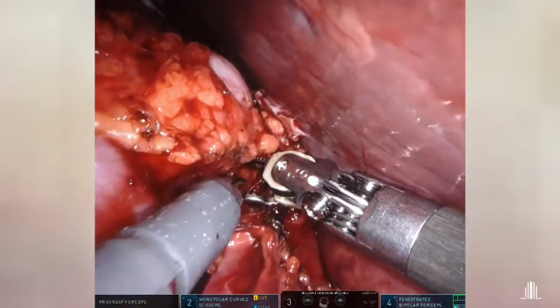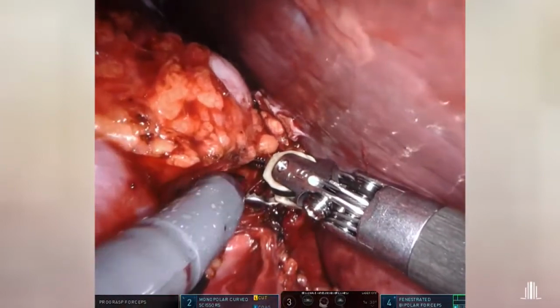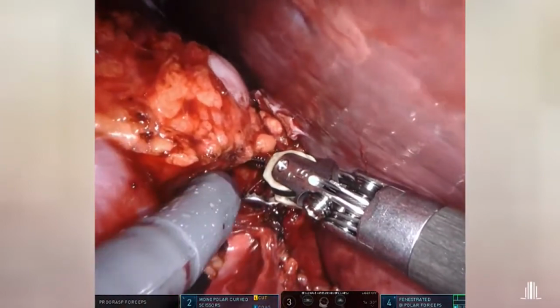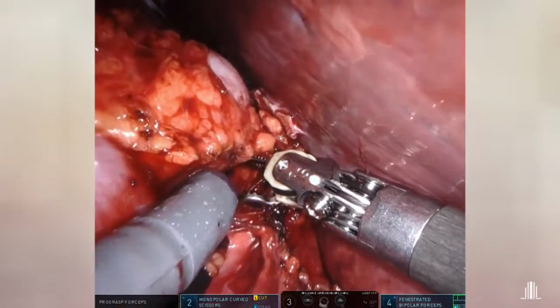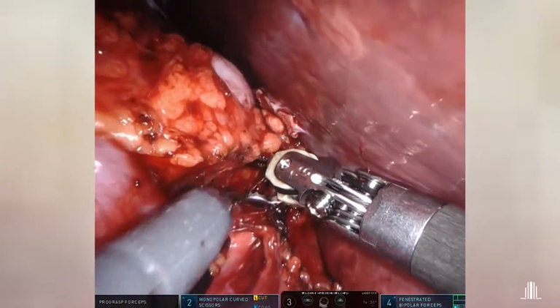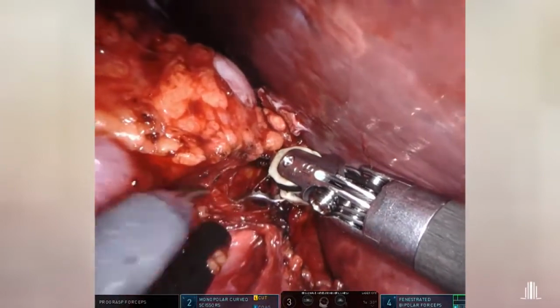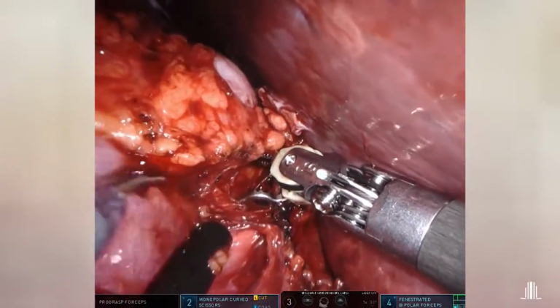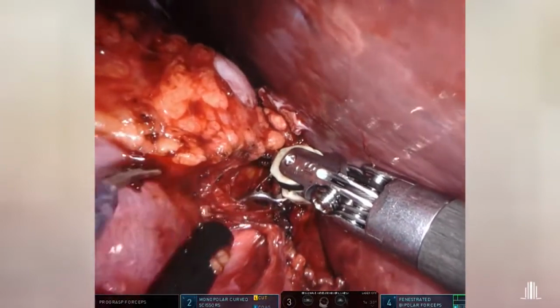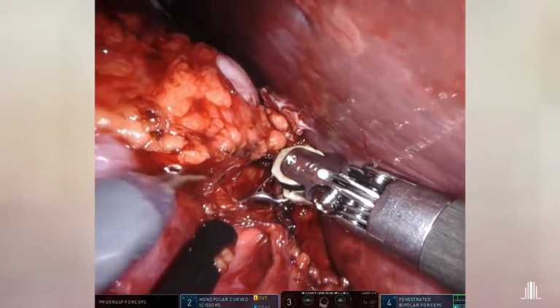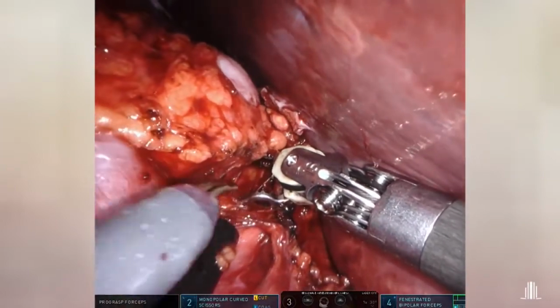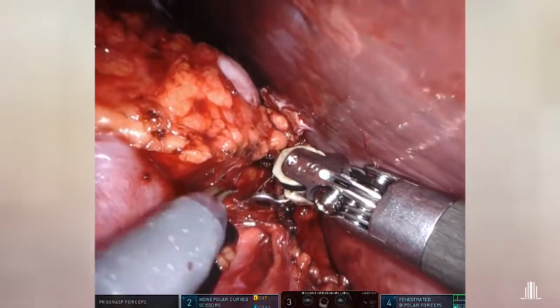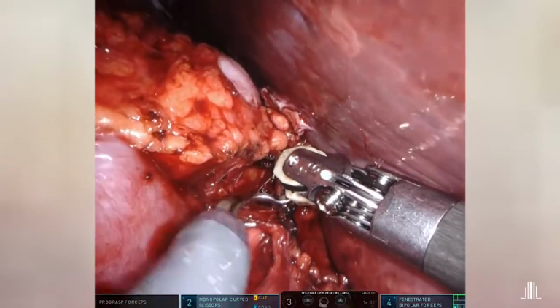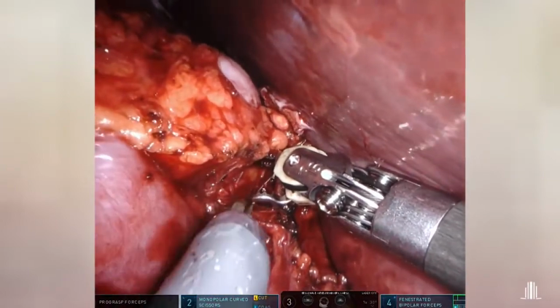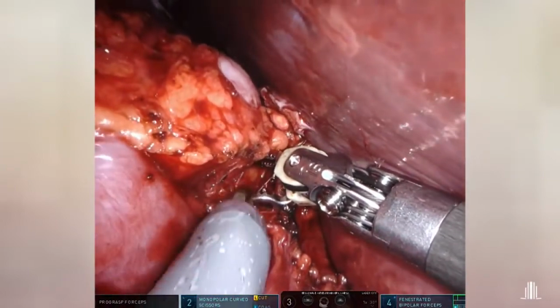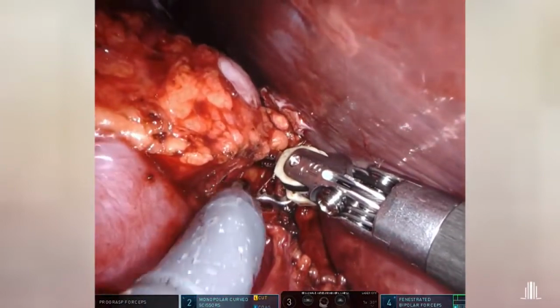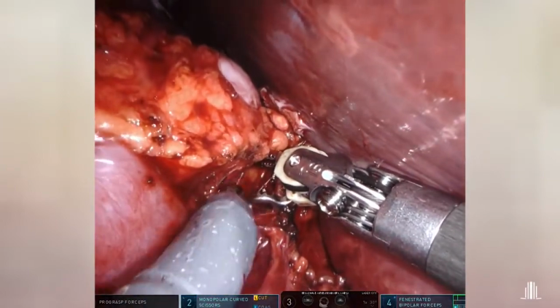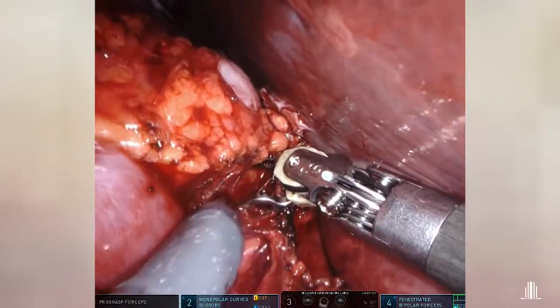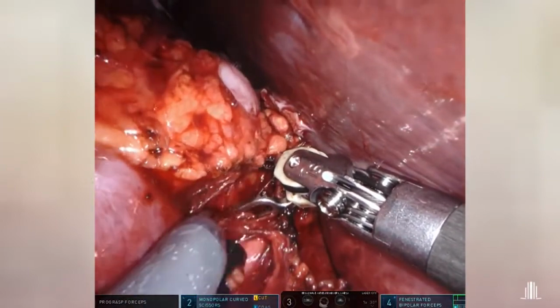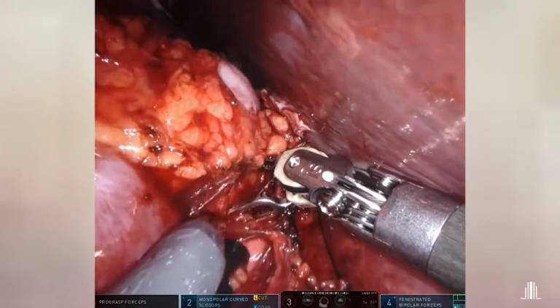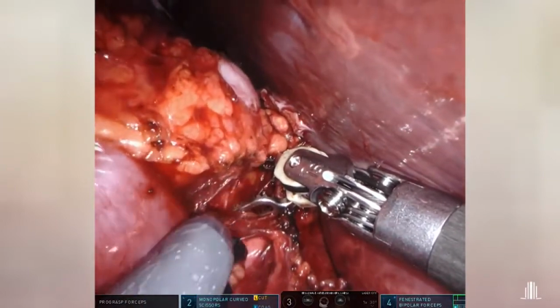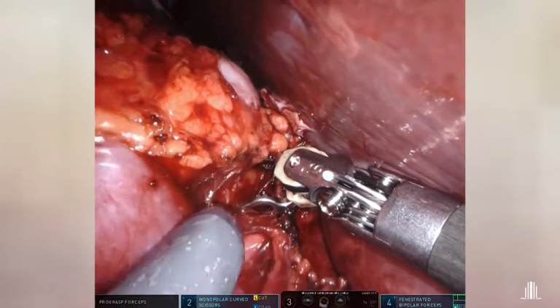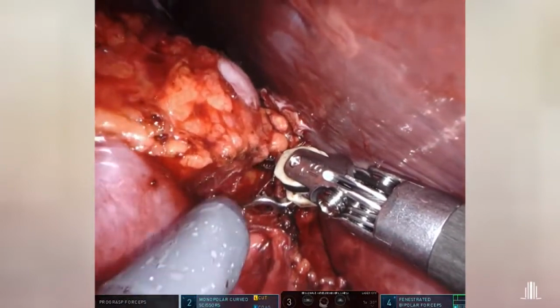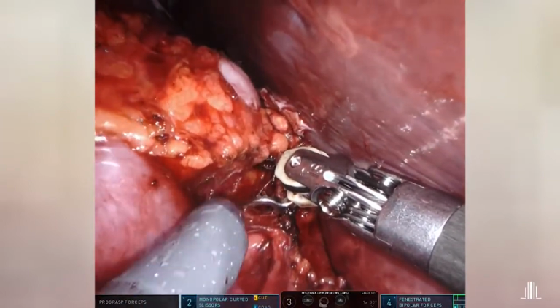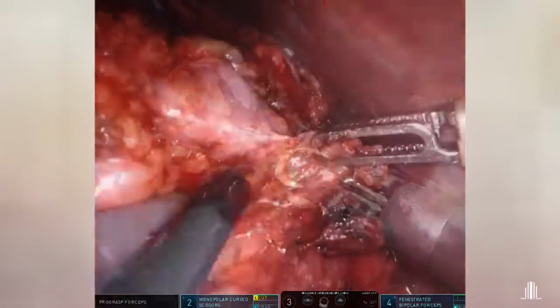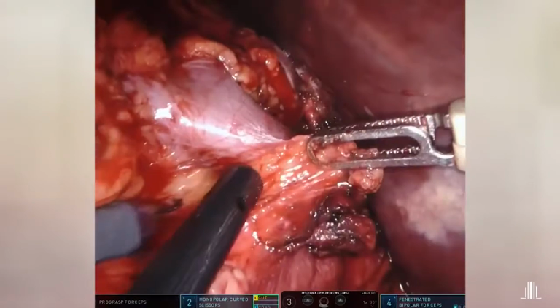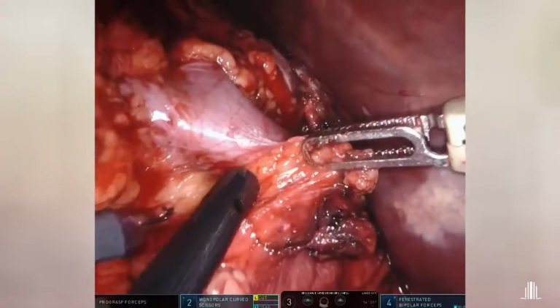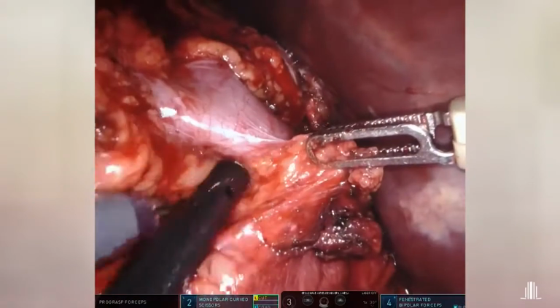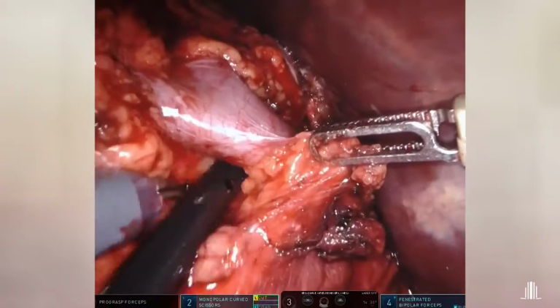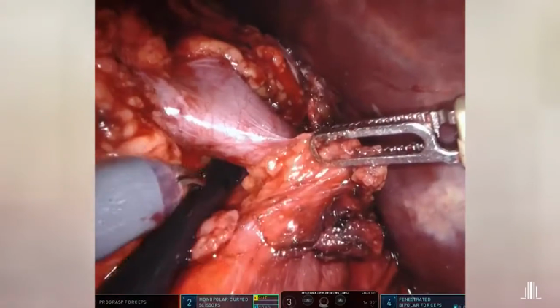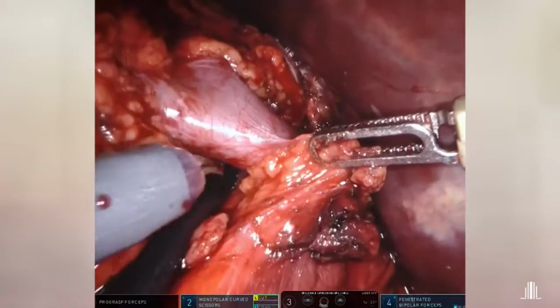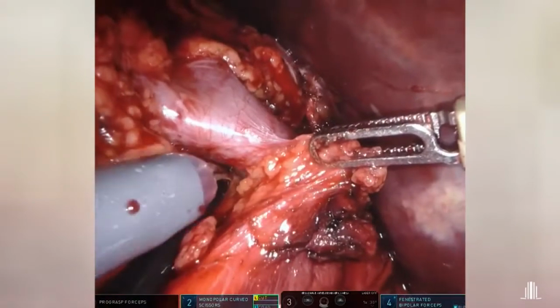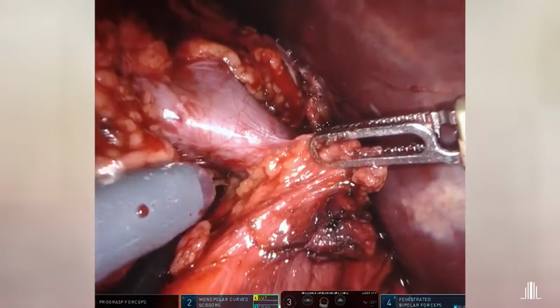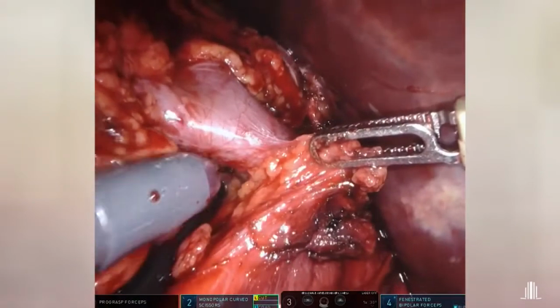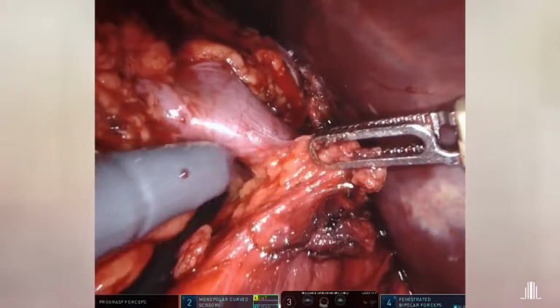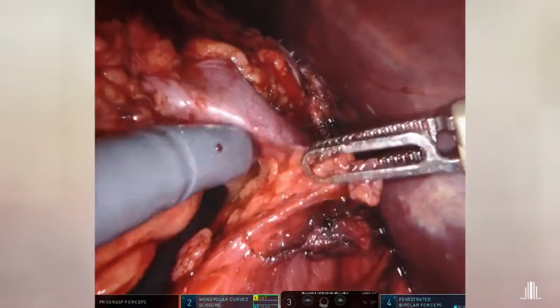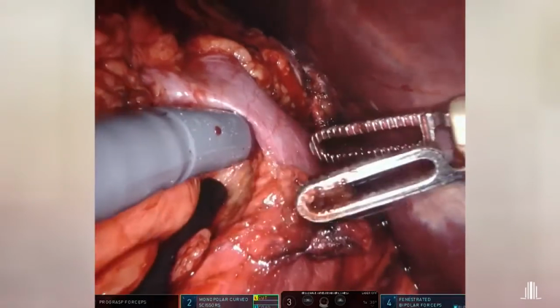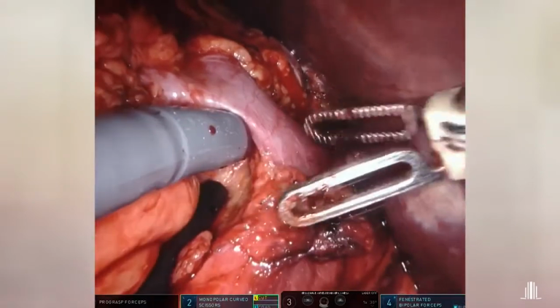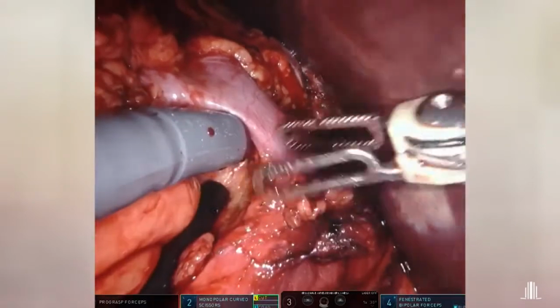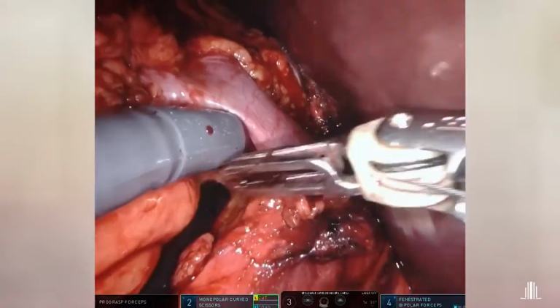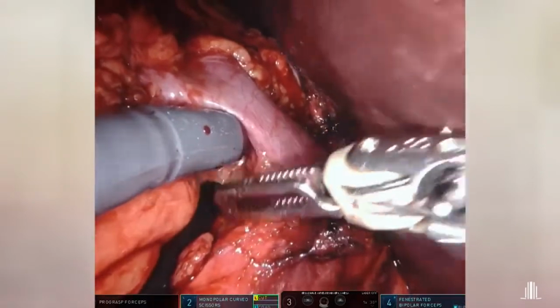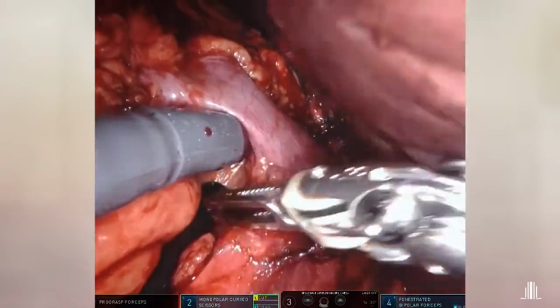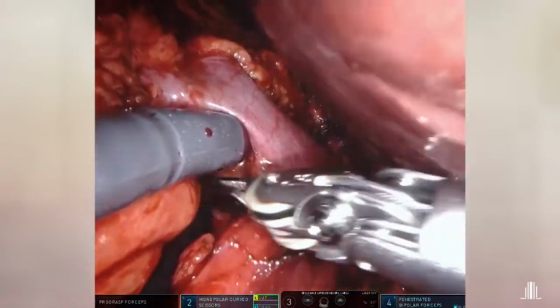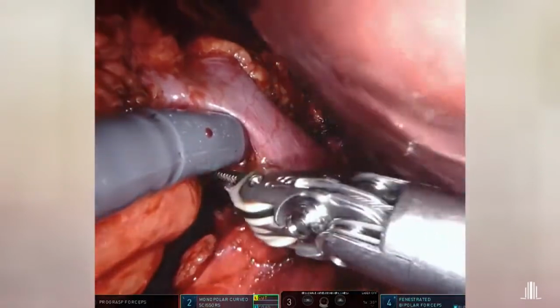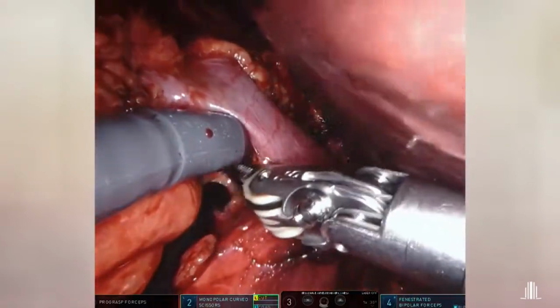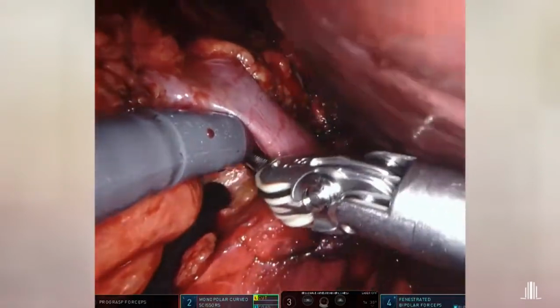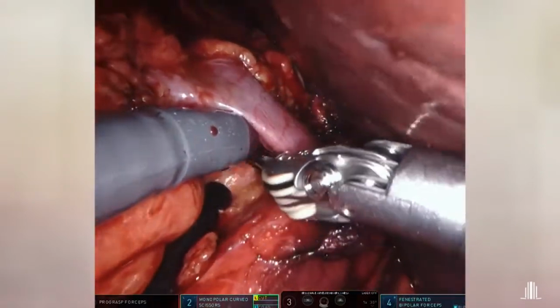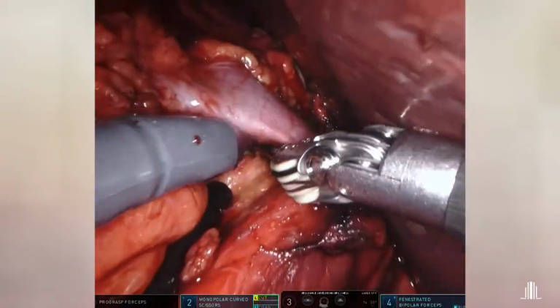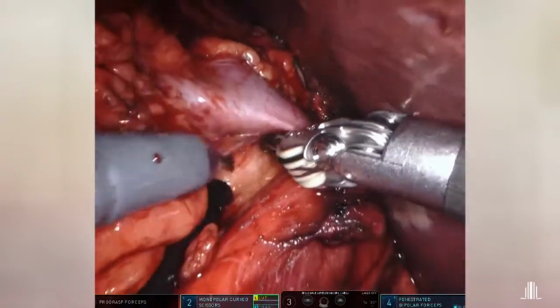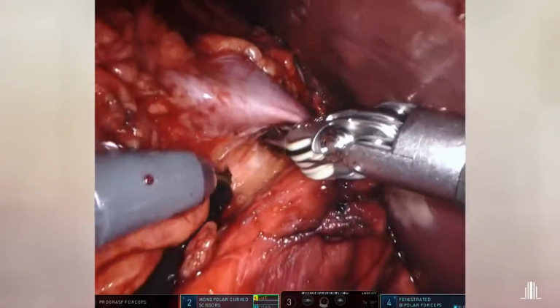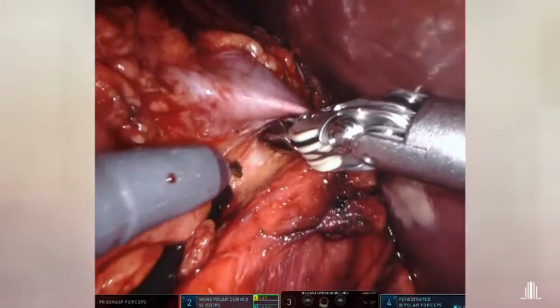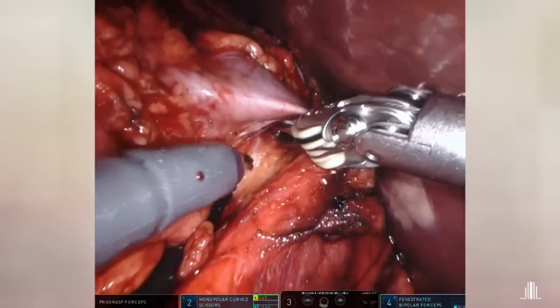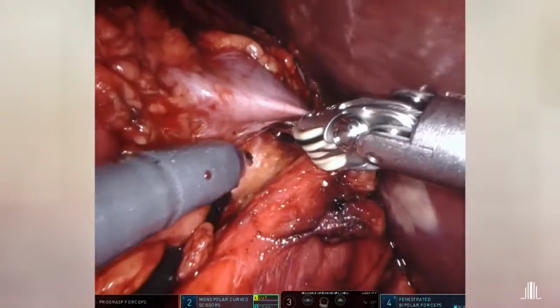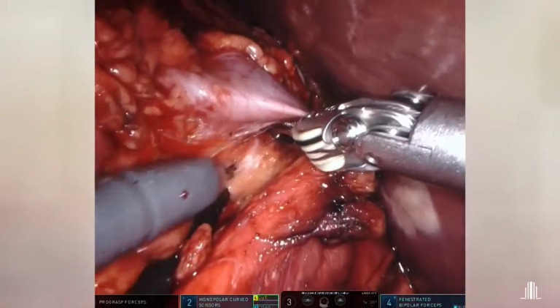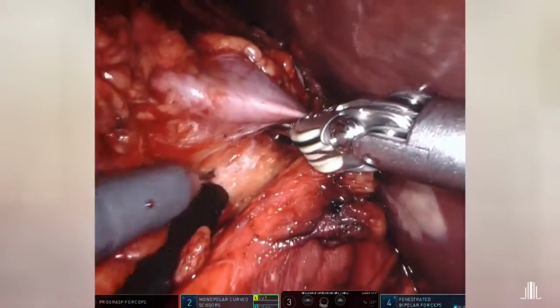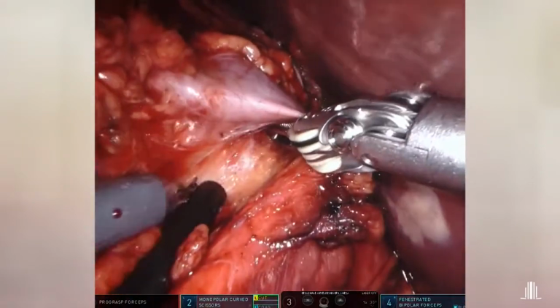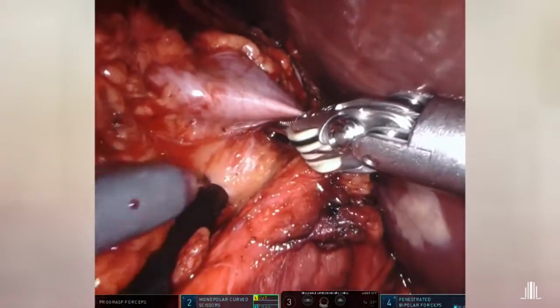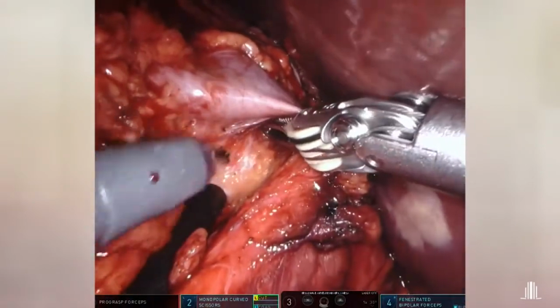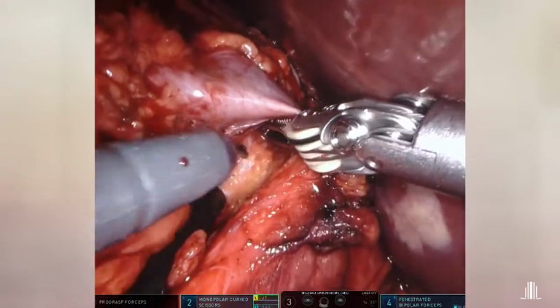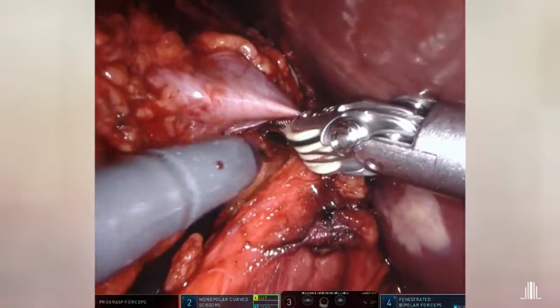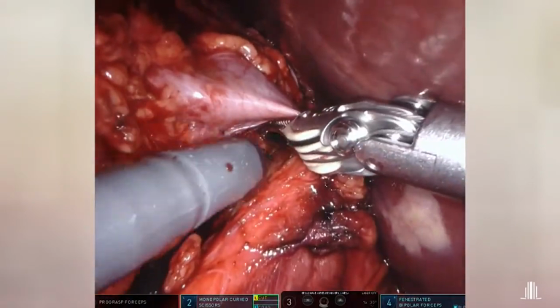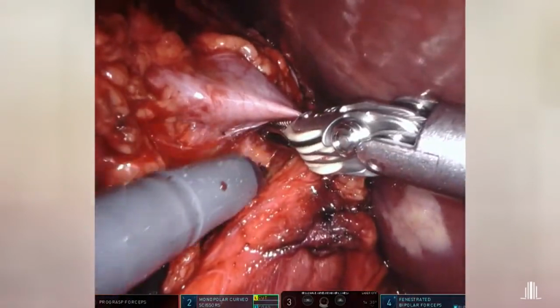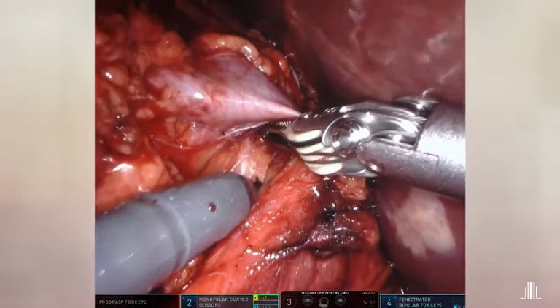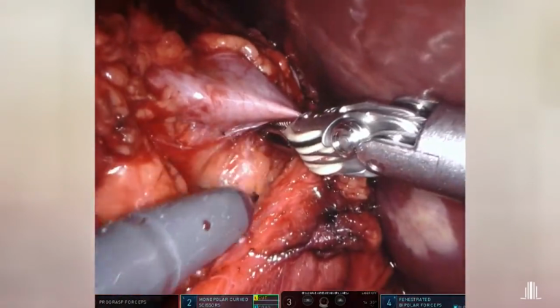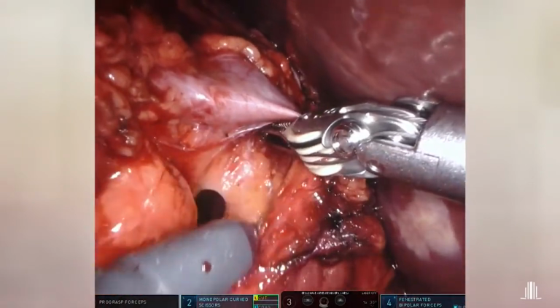The aneurysm is seen arising from the main renal artery. We proceed to dissect the renal artery proximal to the aneurysm.